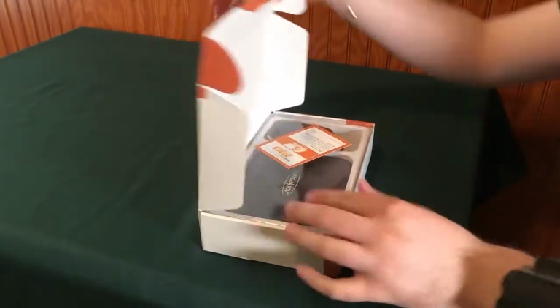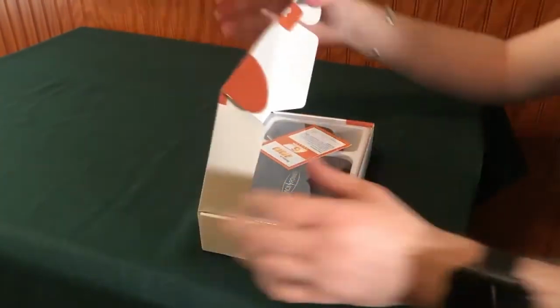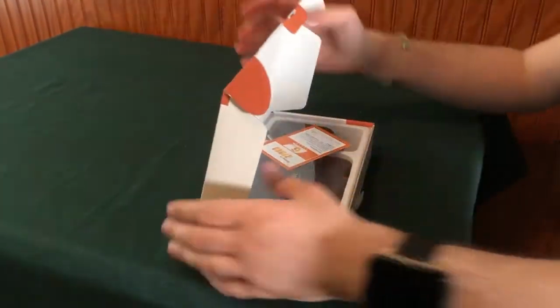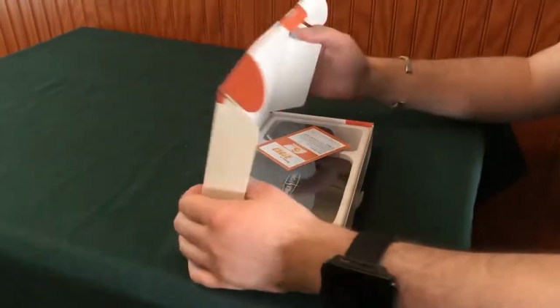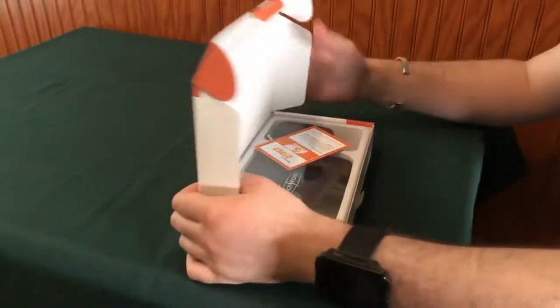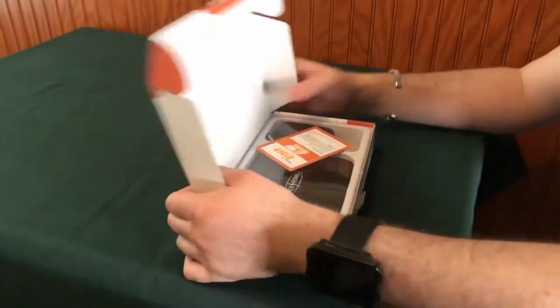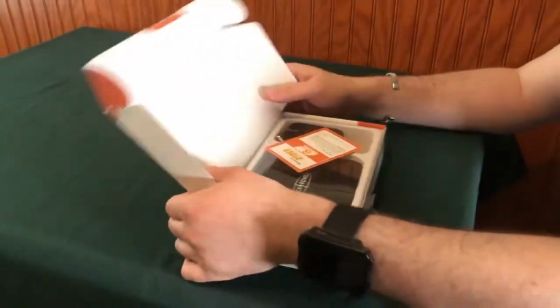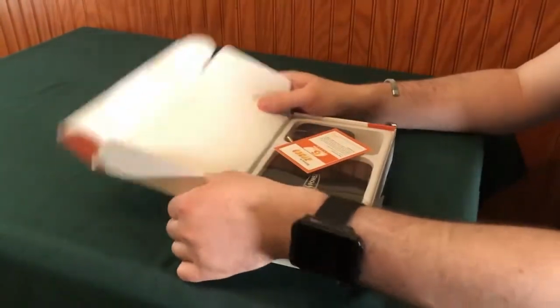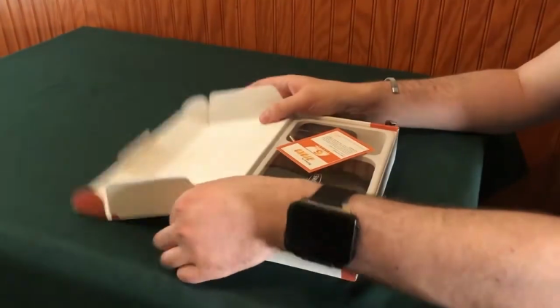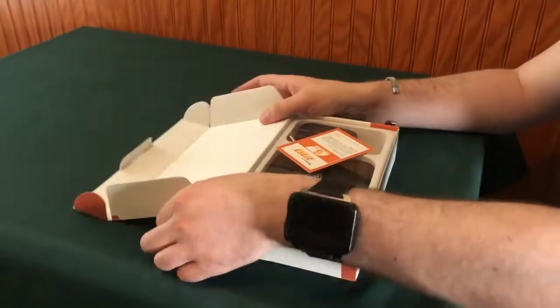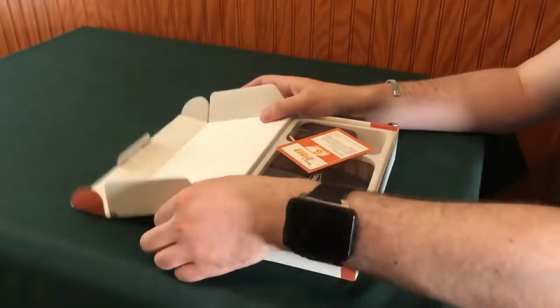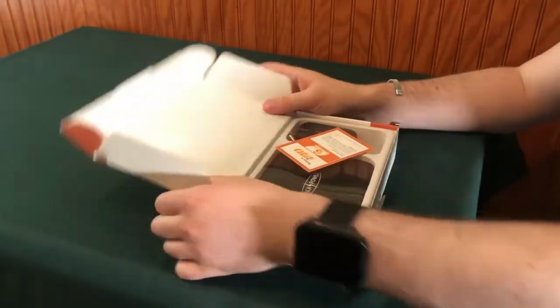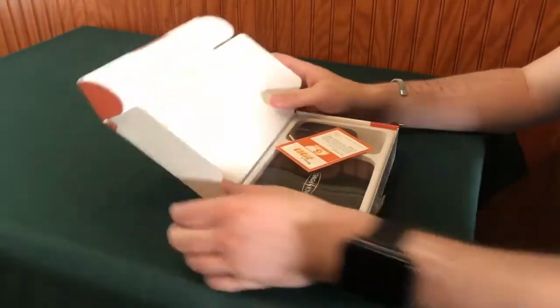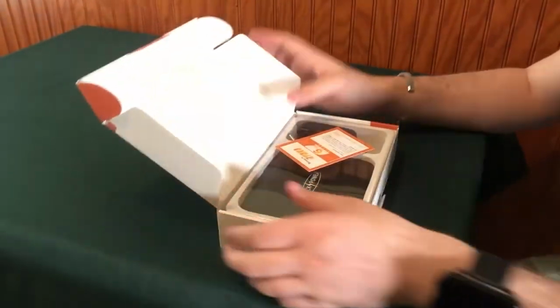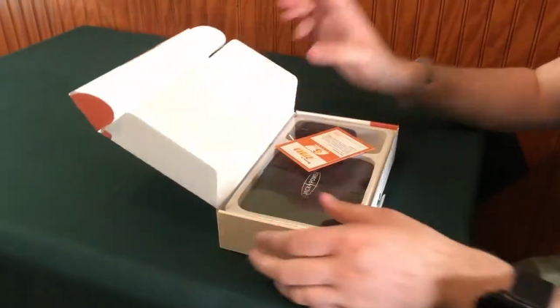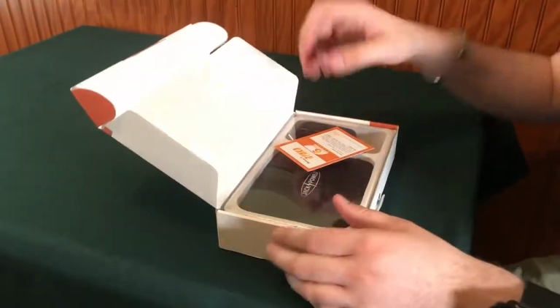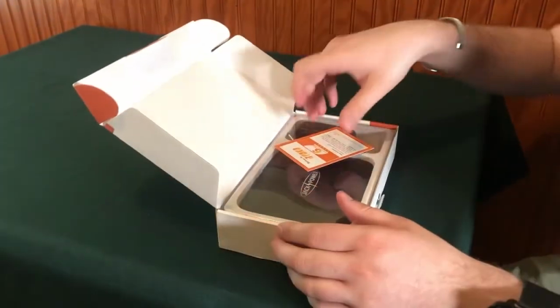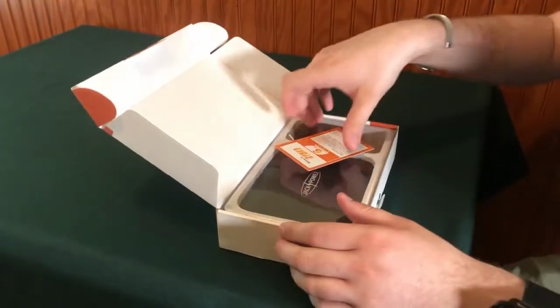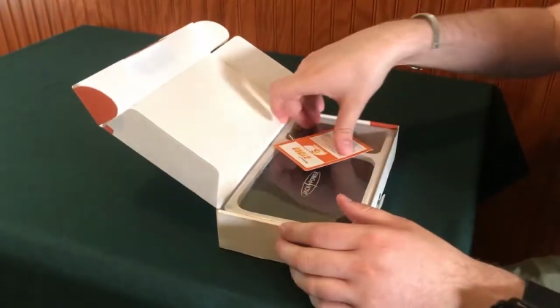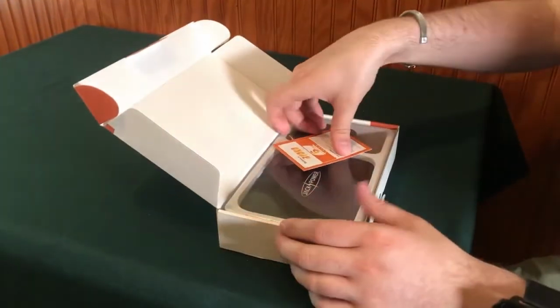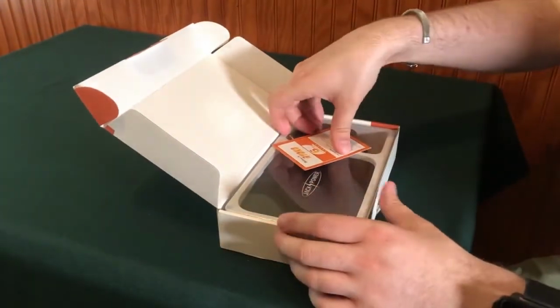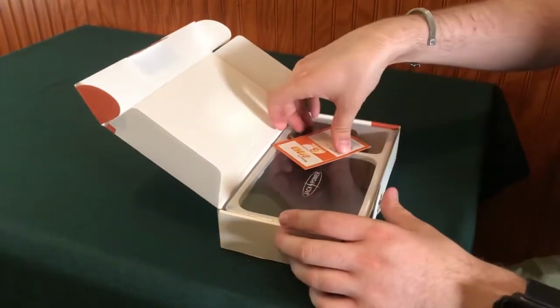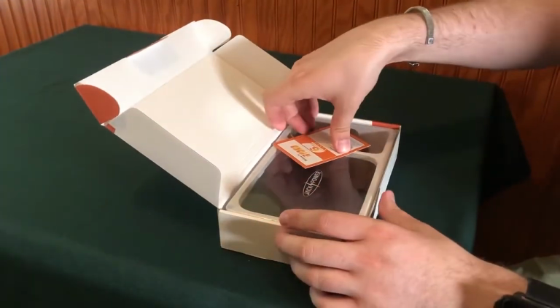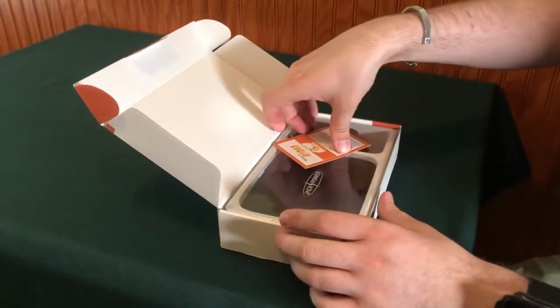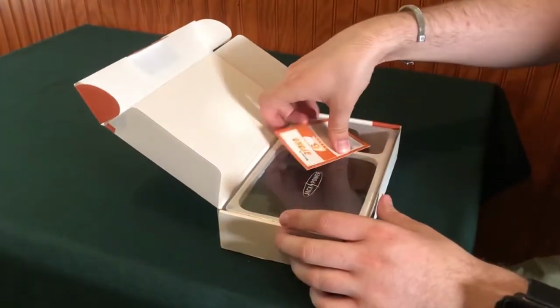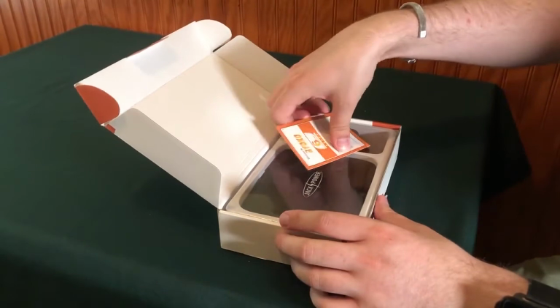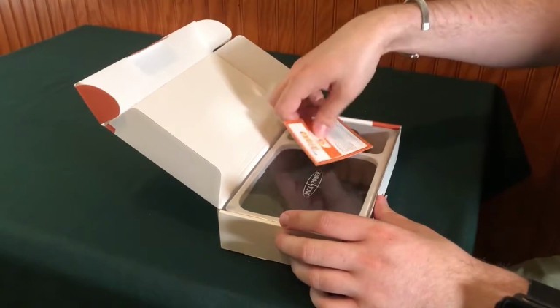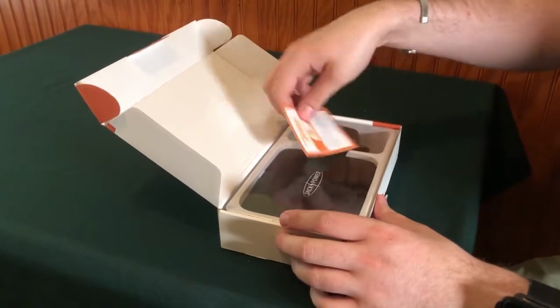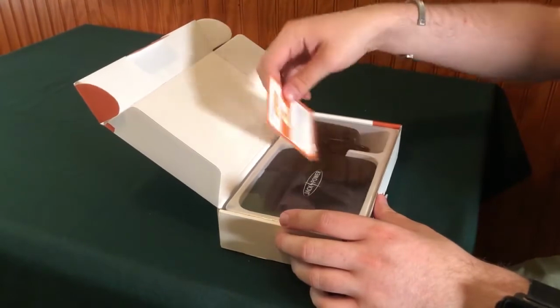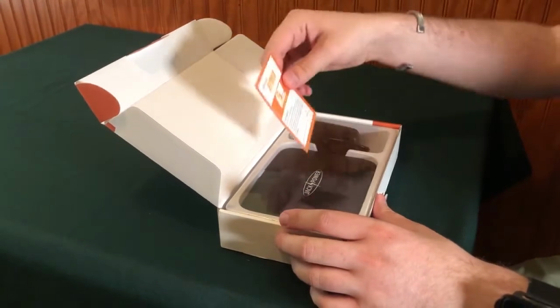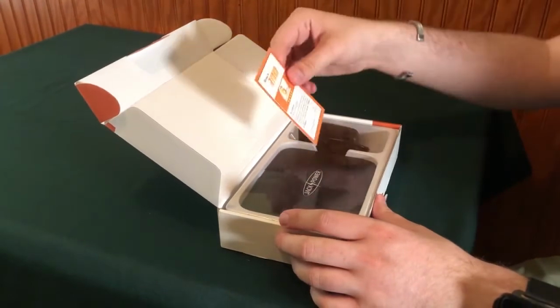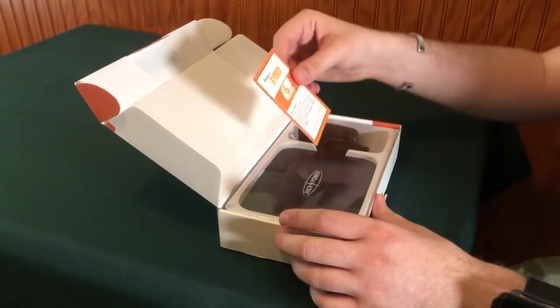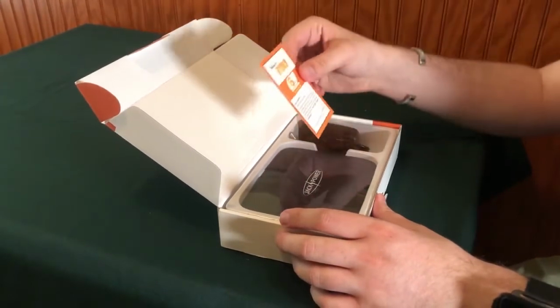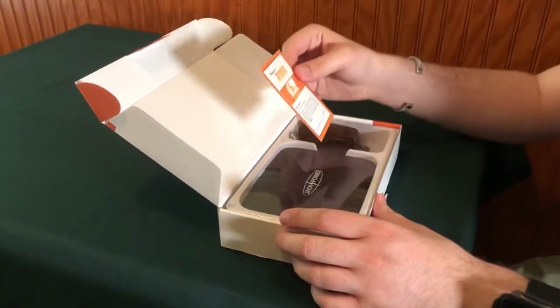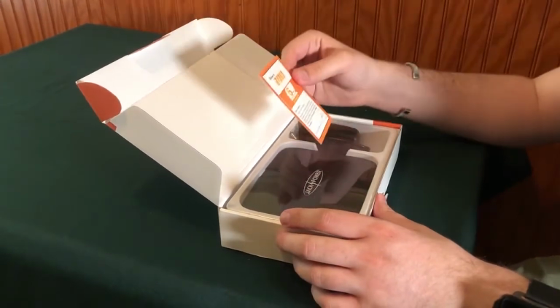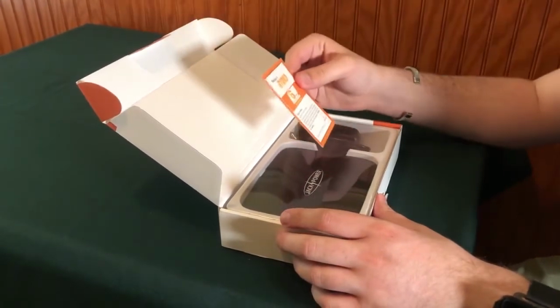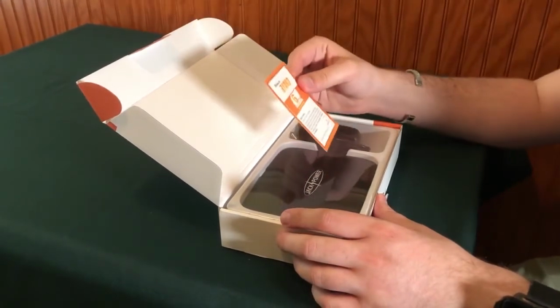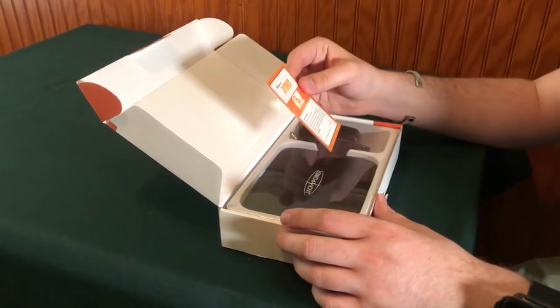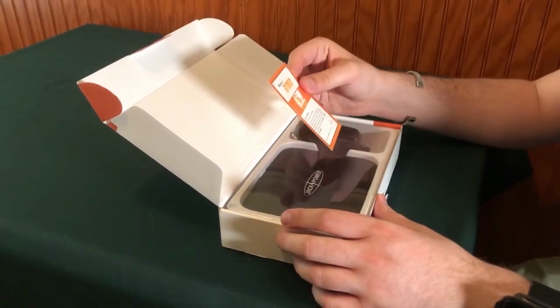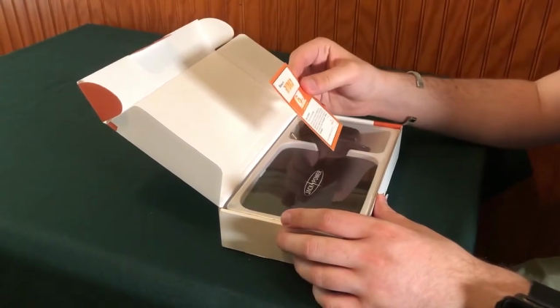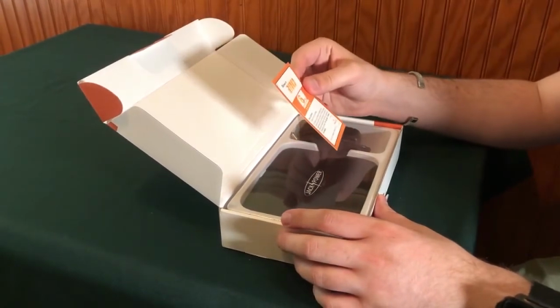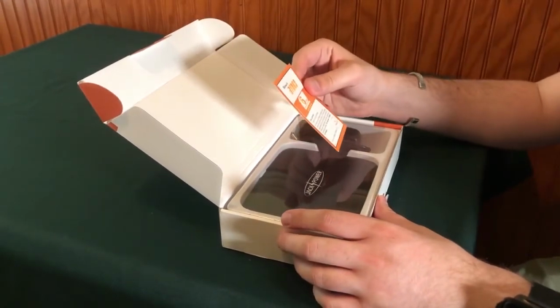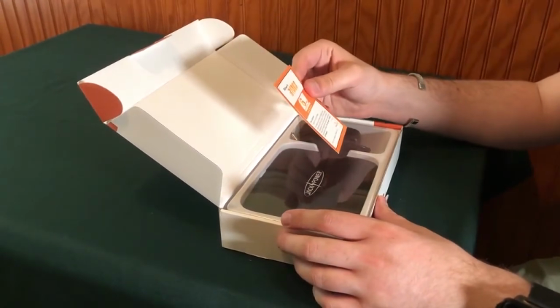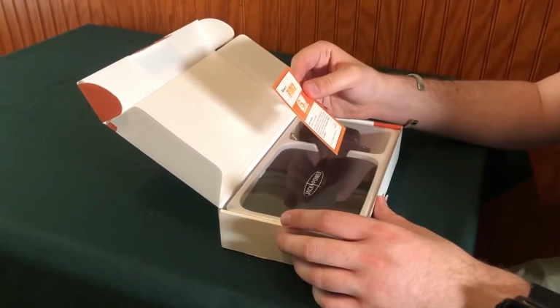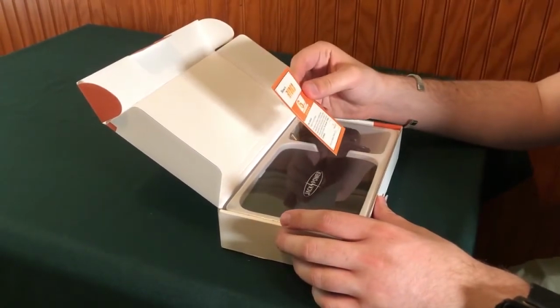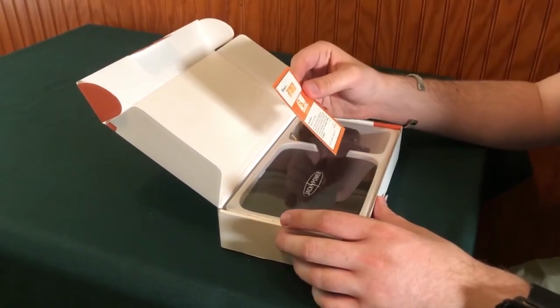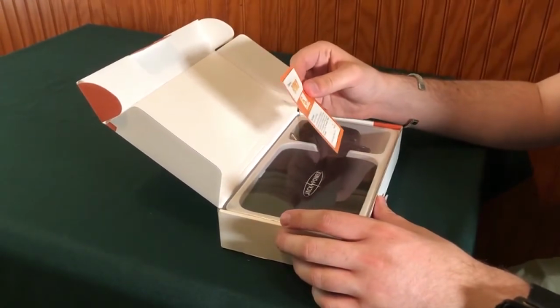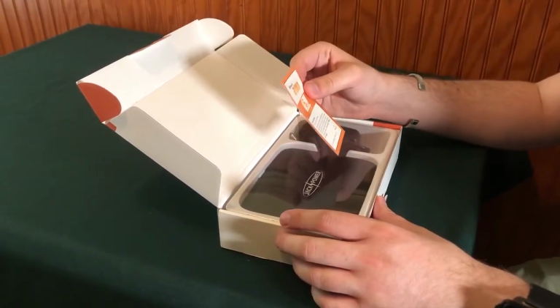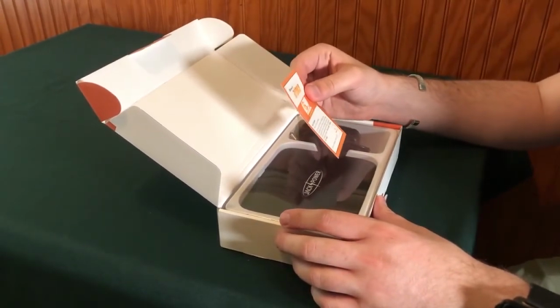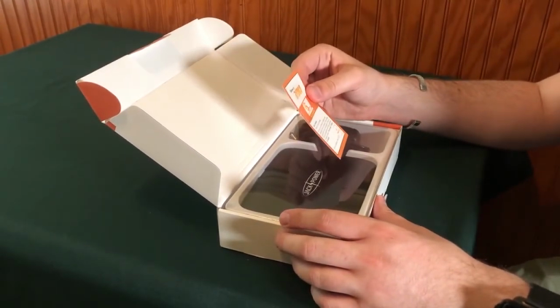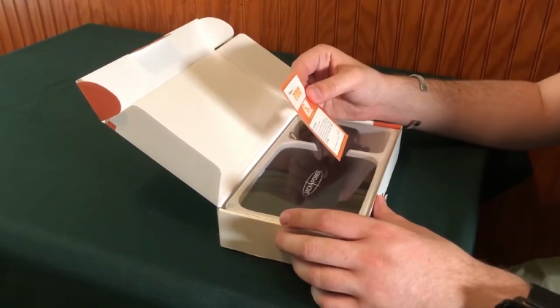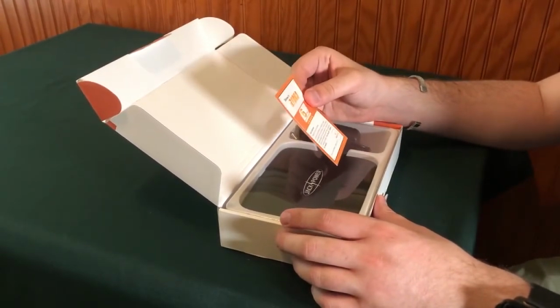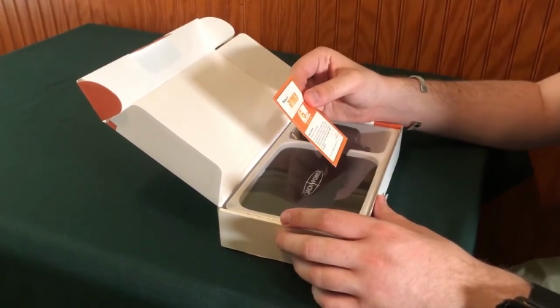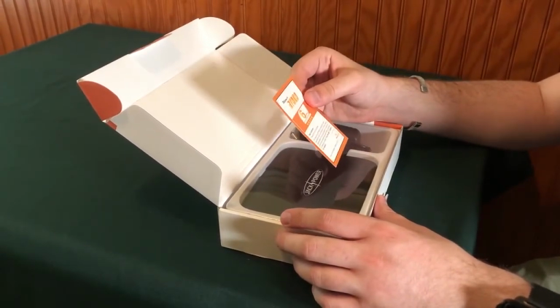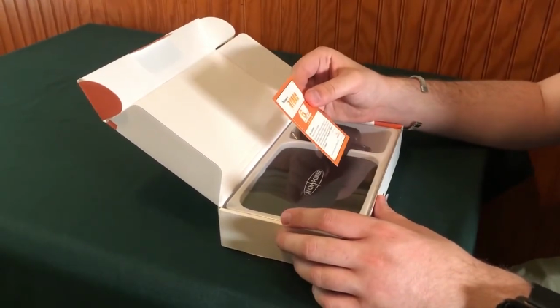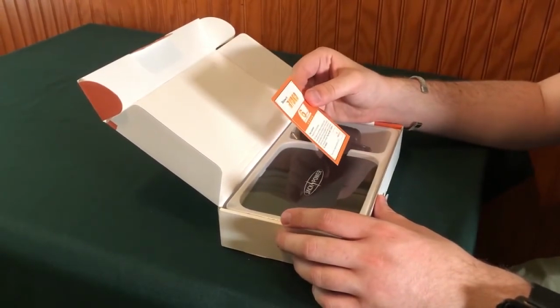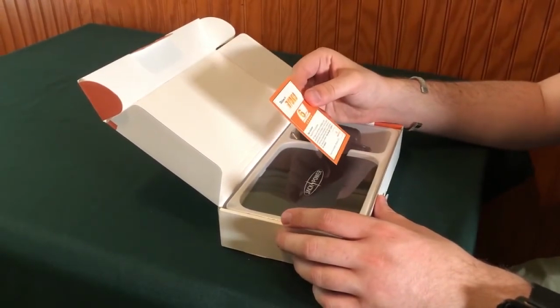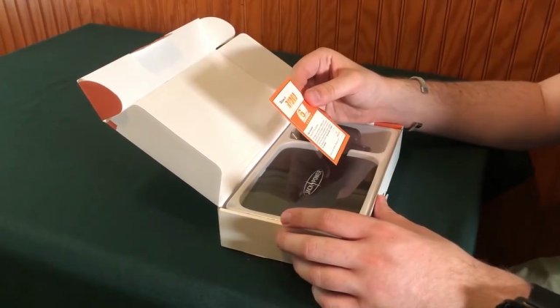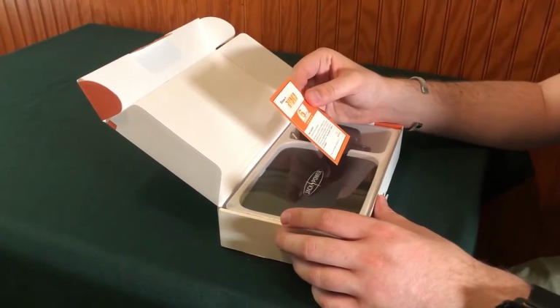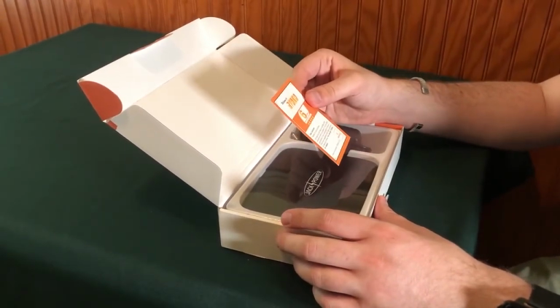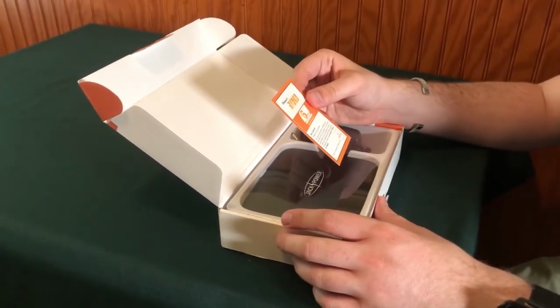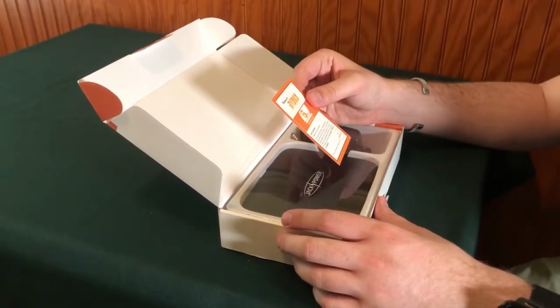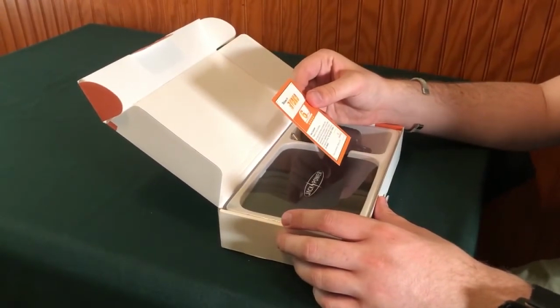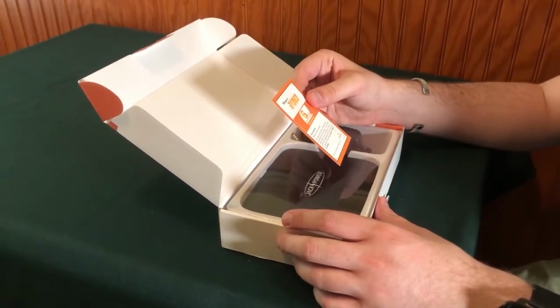Right out of the box, we have a little greeting card. Thanks for your purchase.